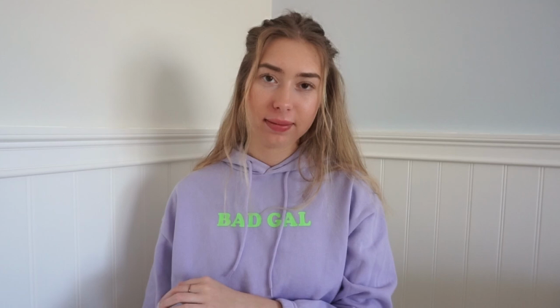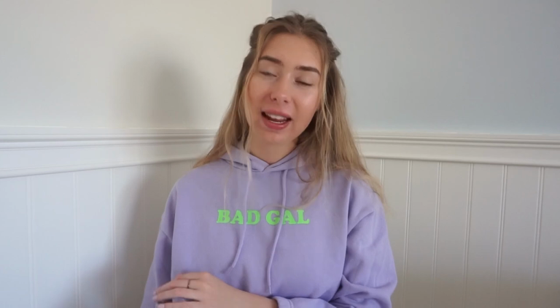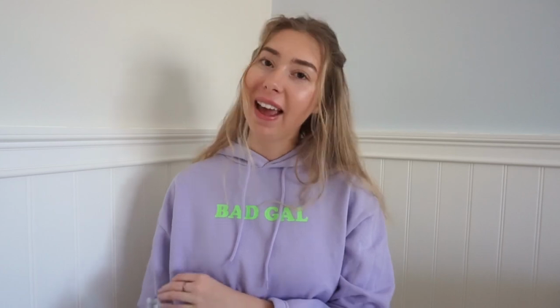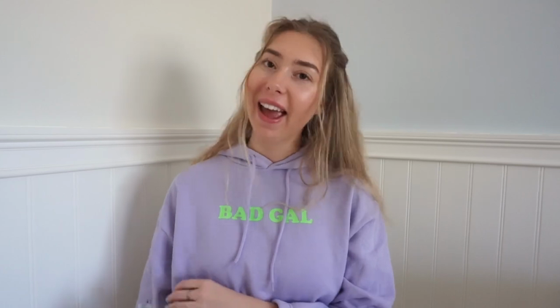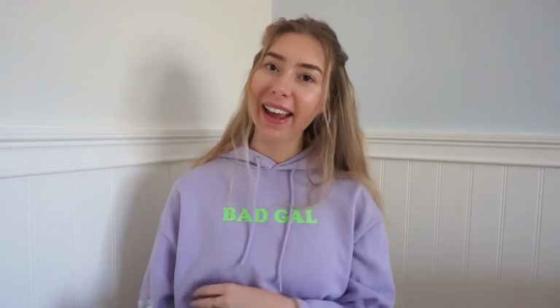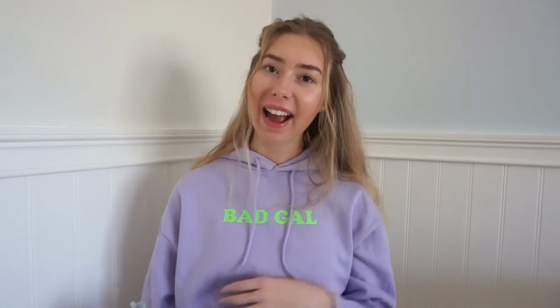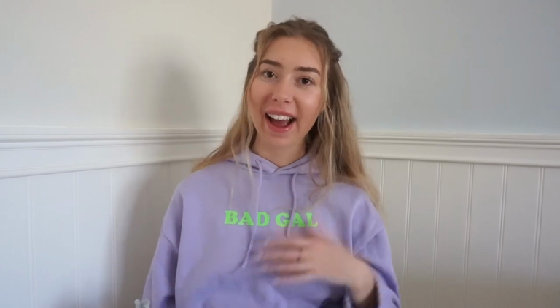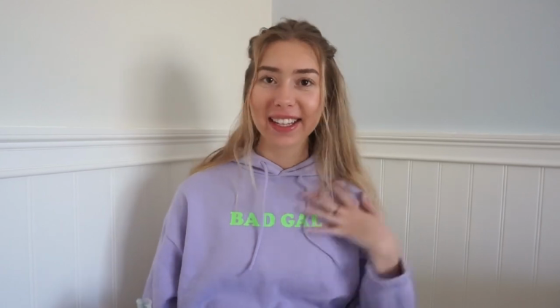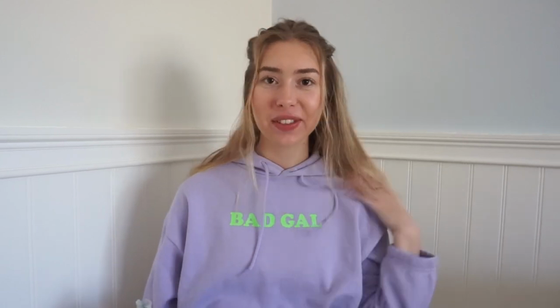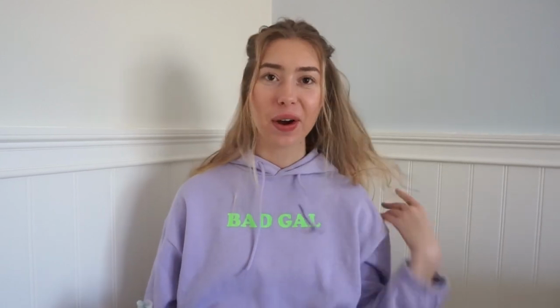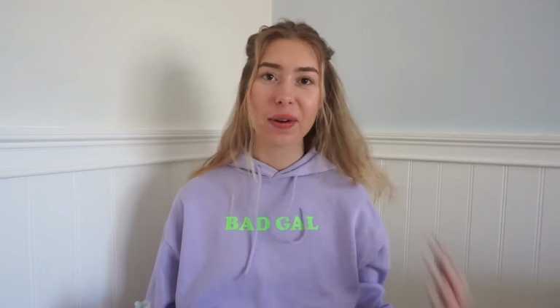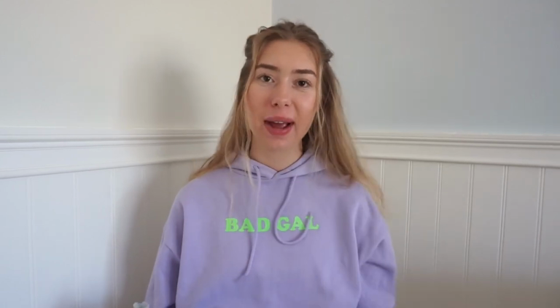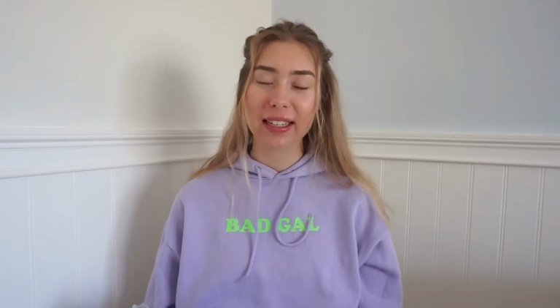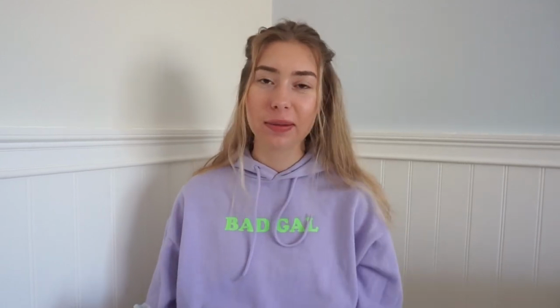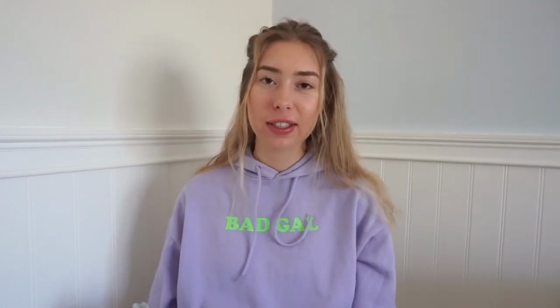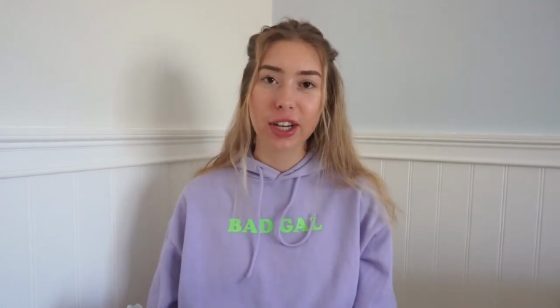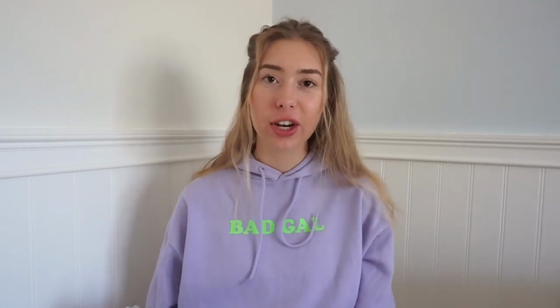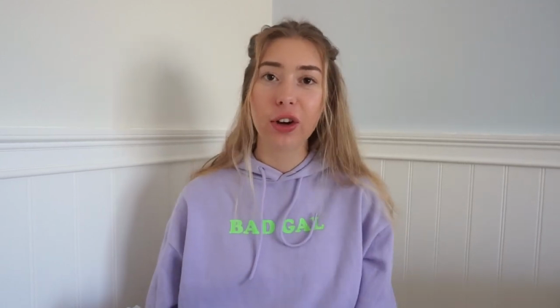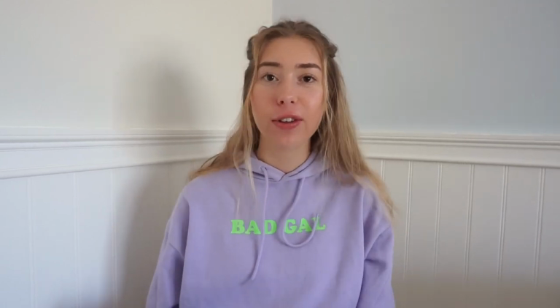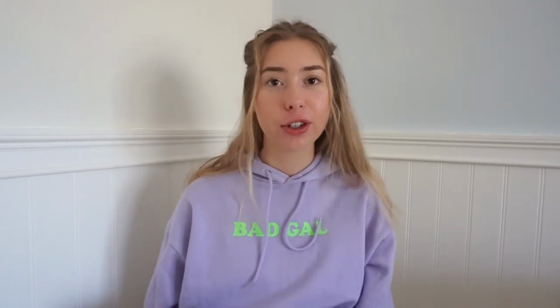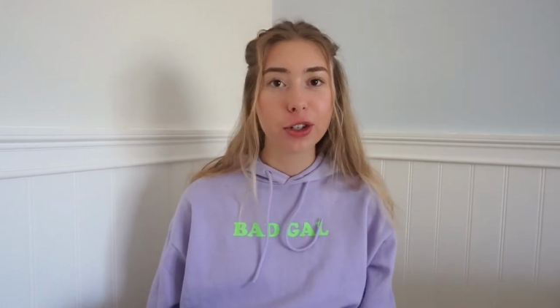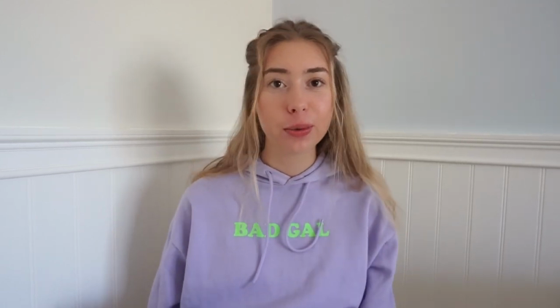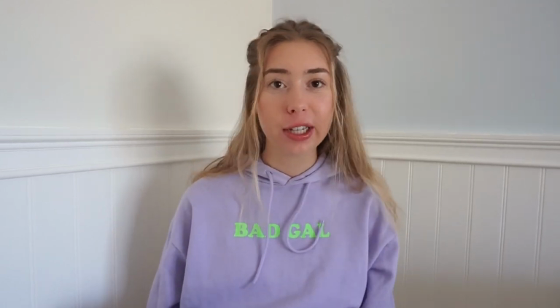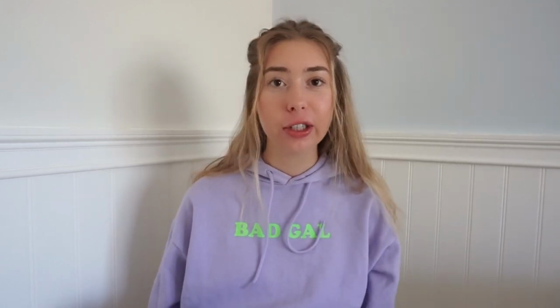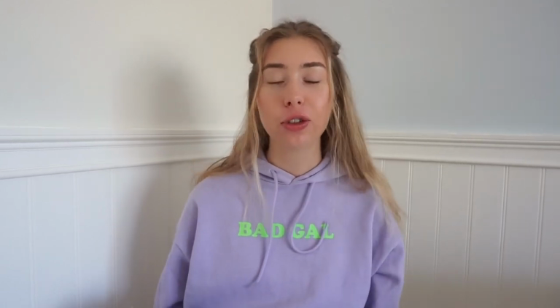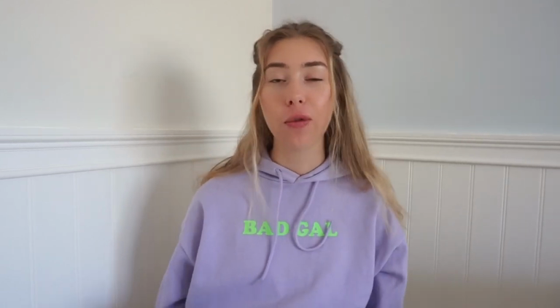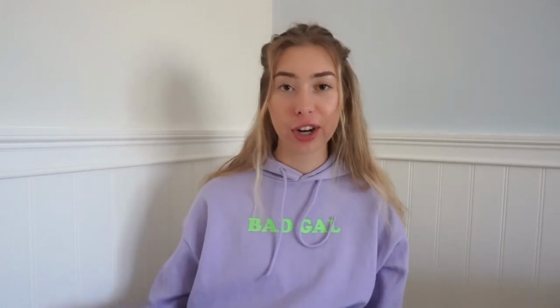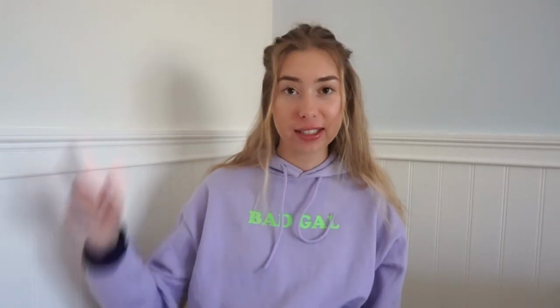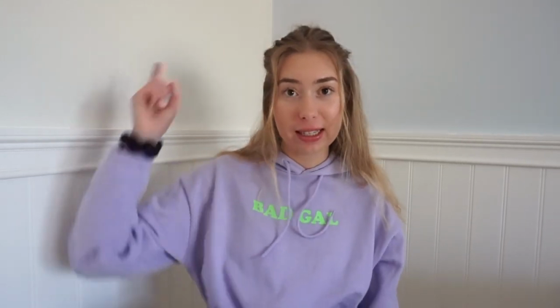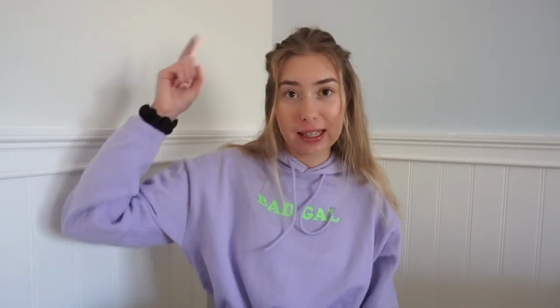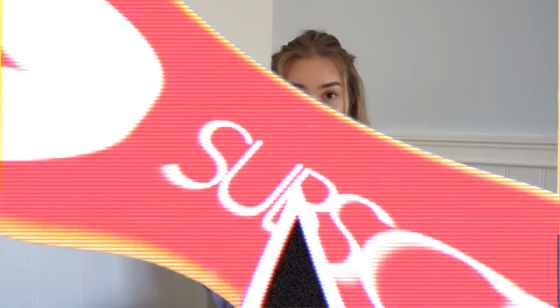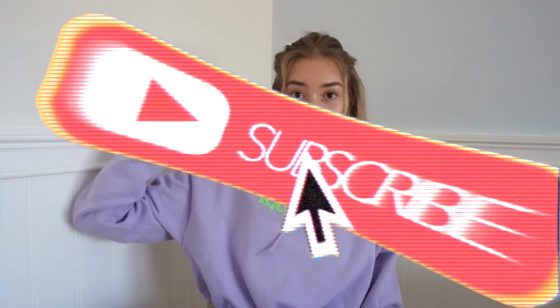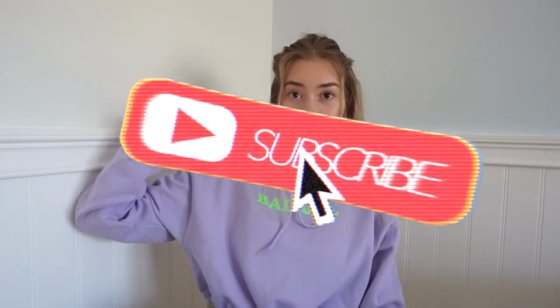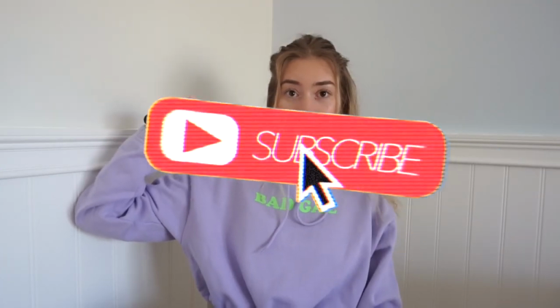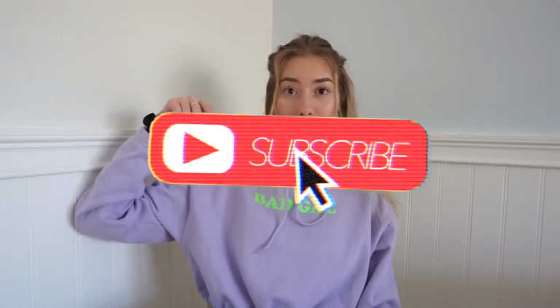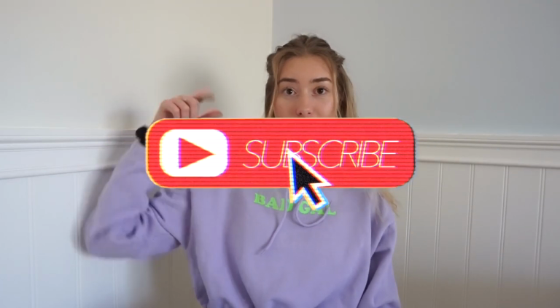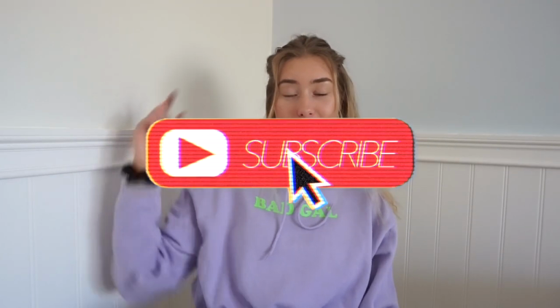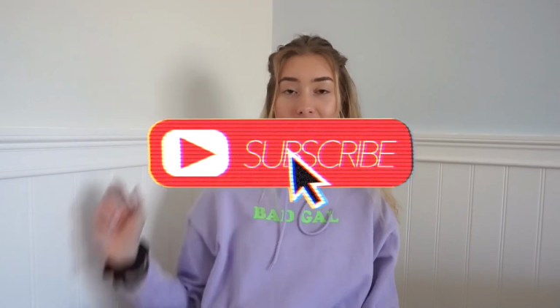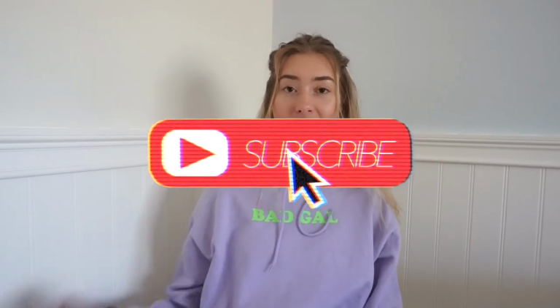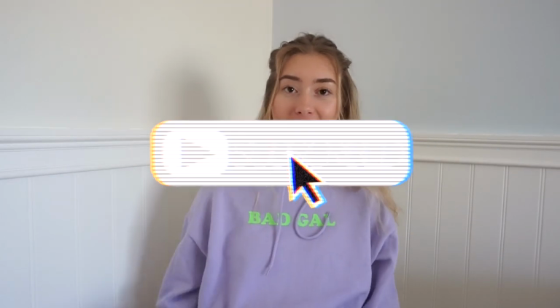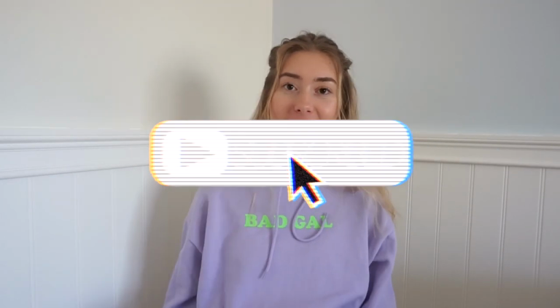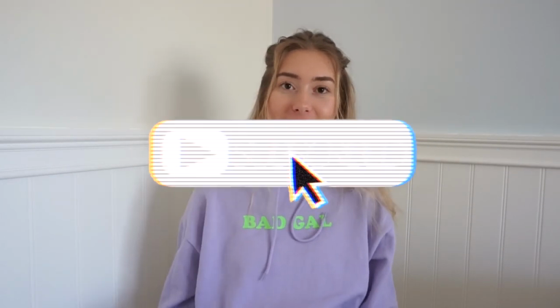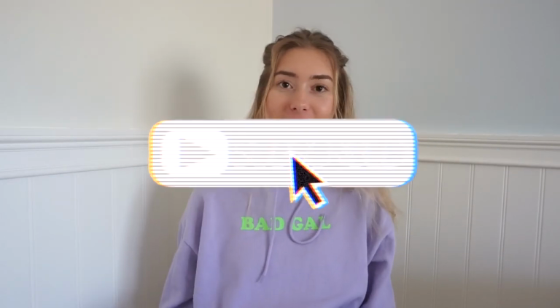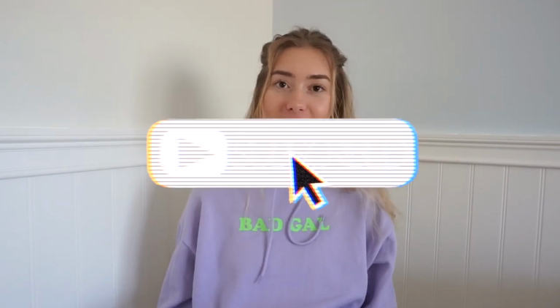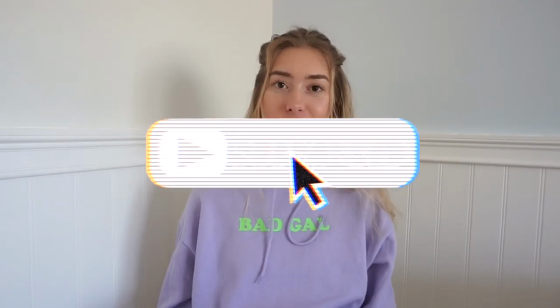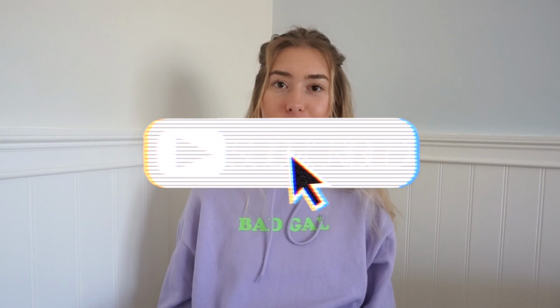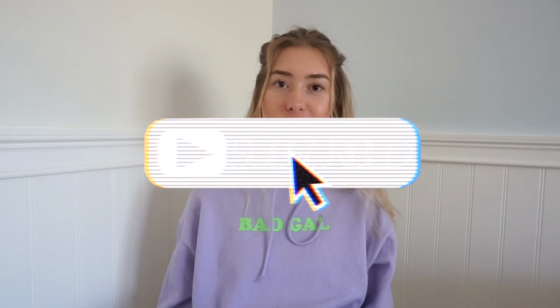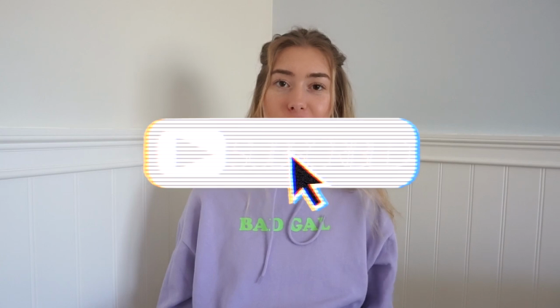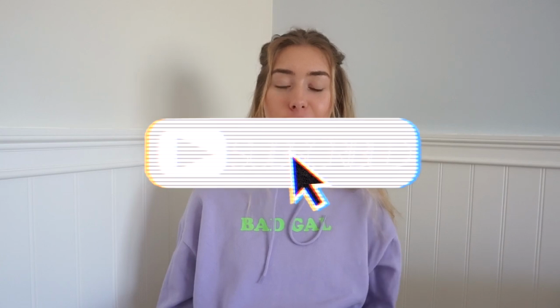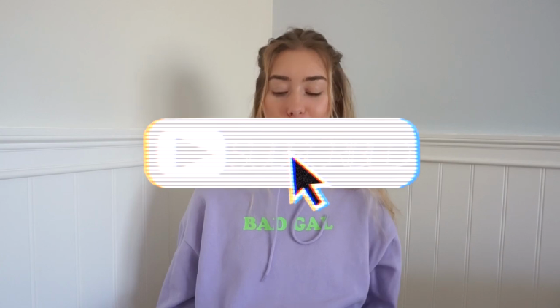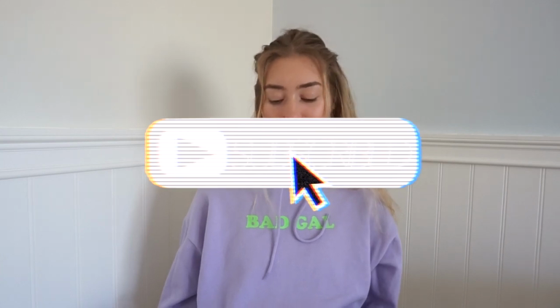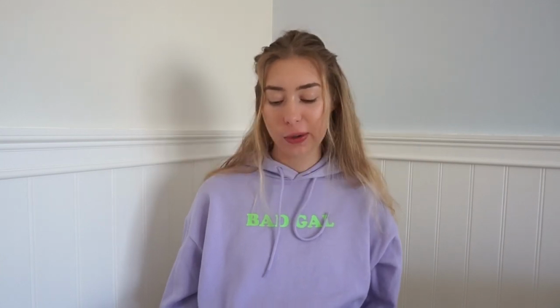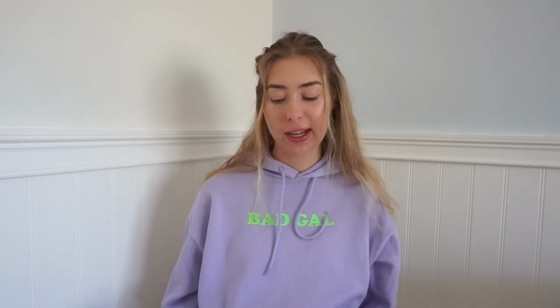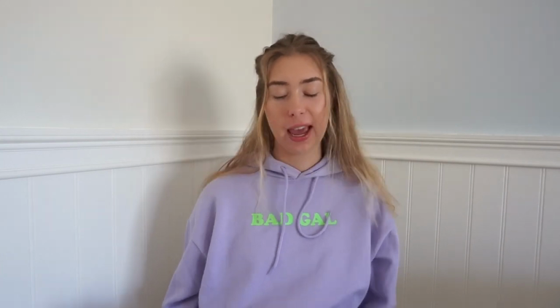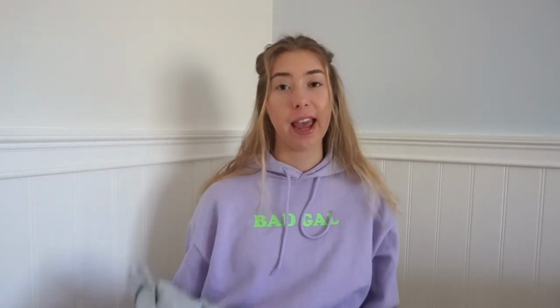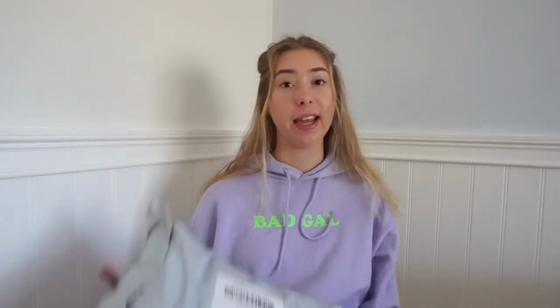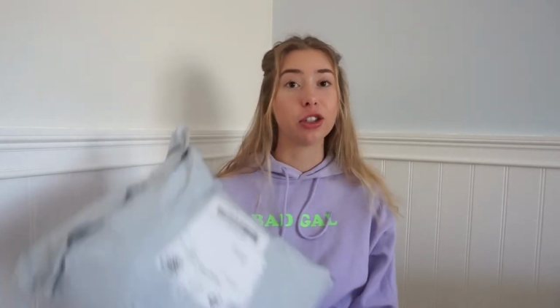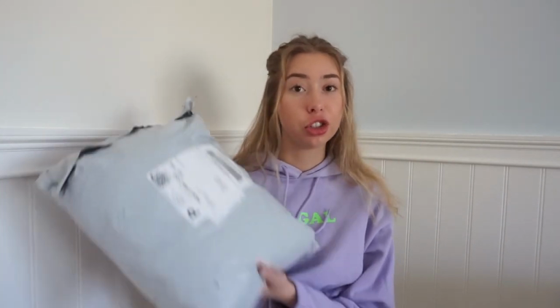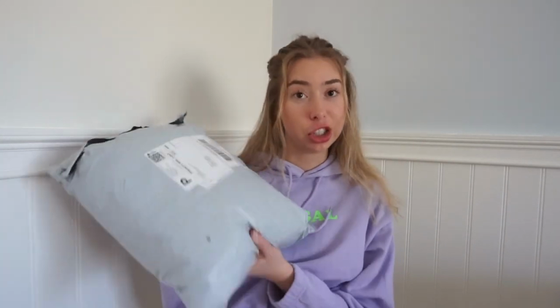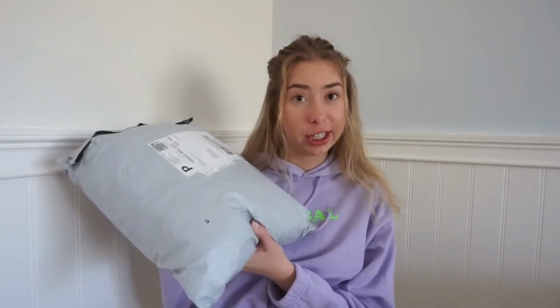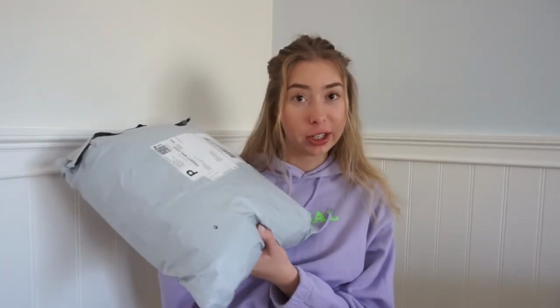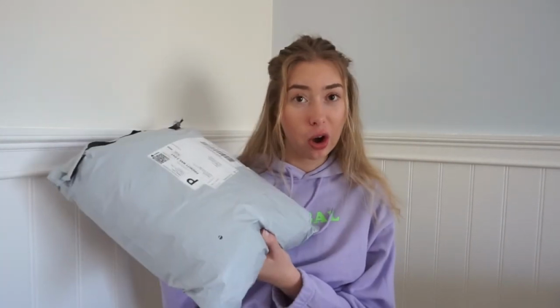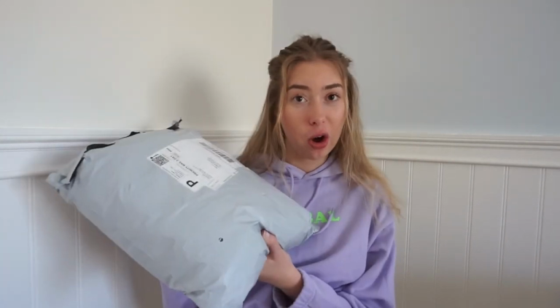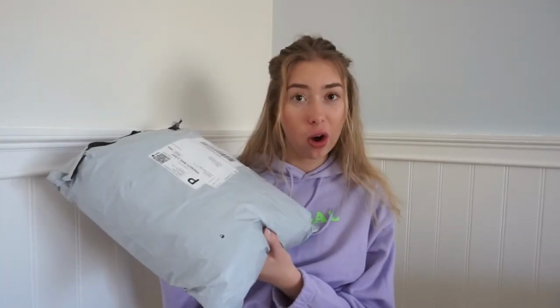Hey guys, welcome back to my channel. If you're new here, don't forget to hit that subscribe button. And in today's video, we're doing a Shein haul.